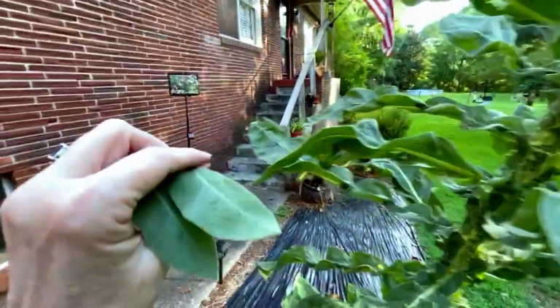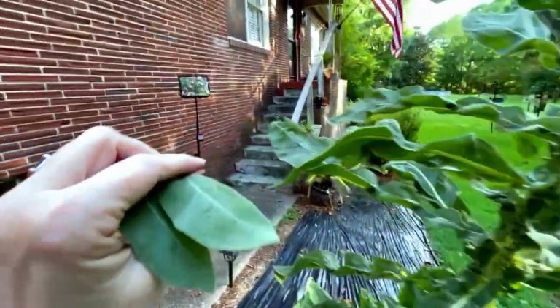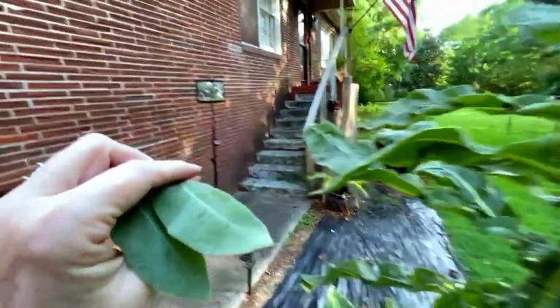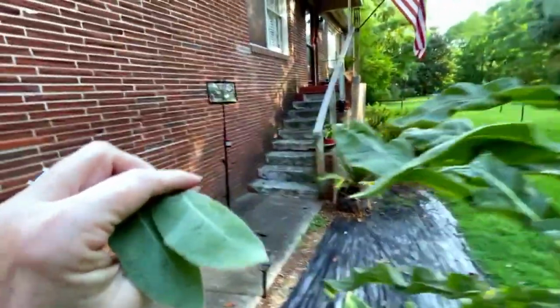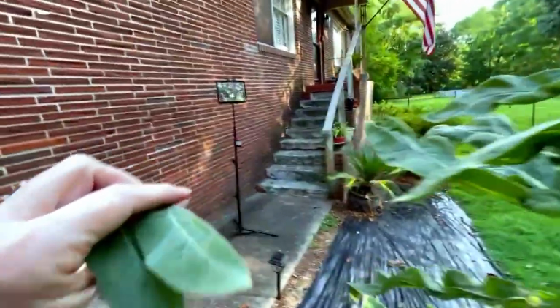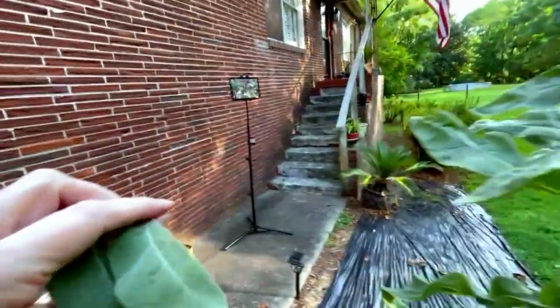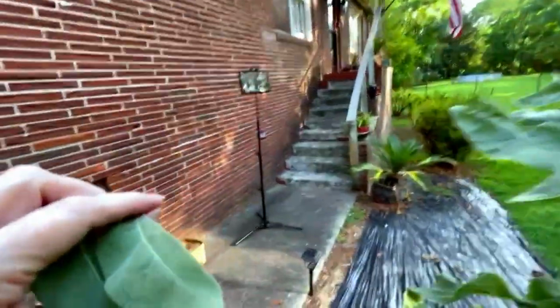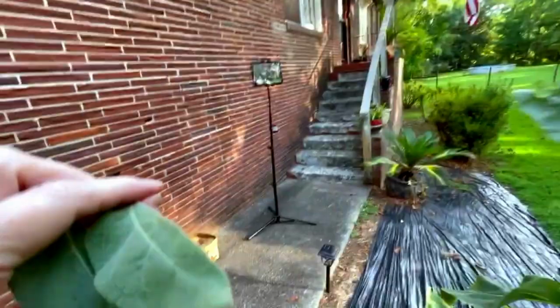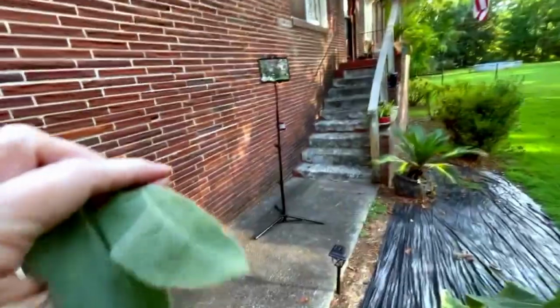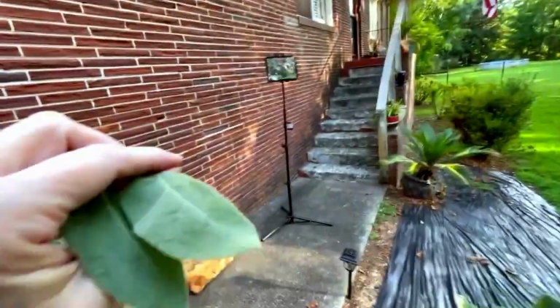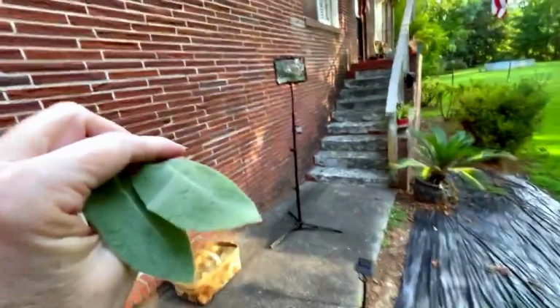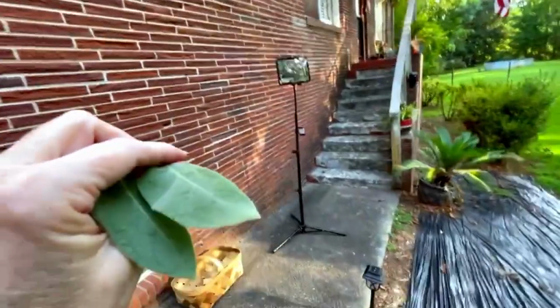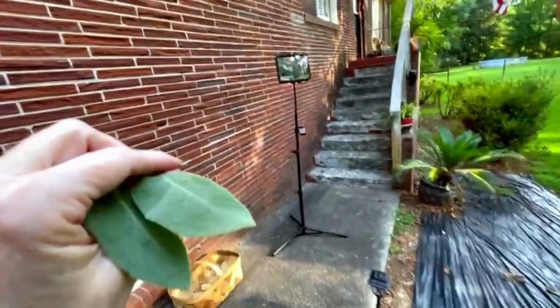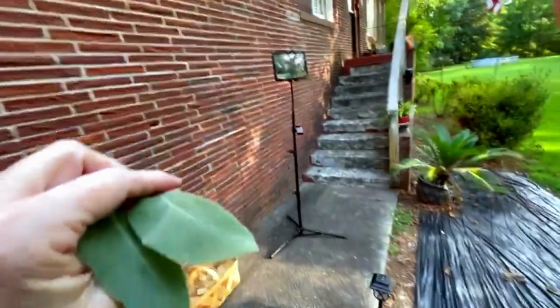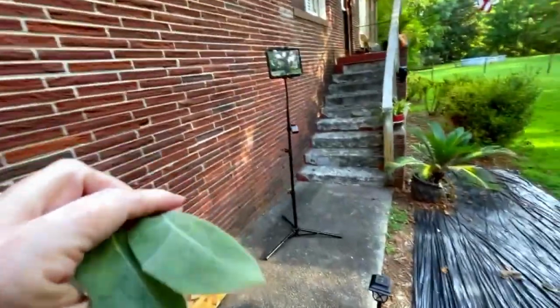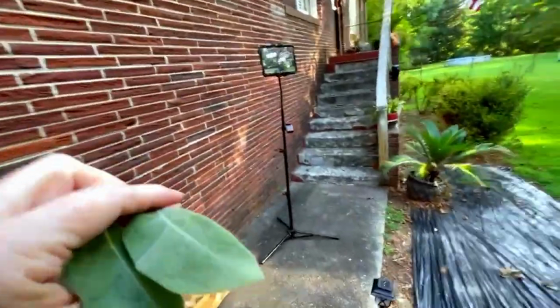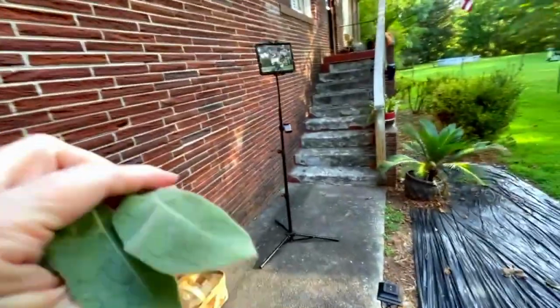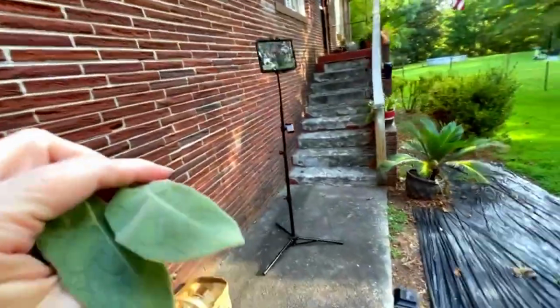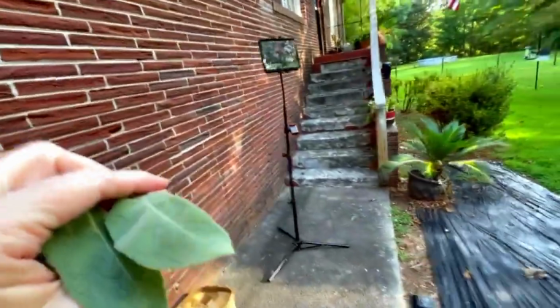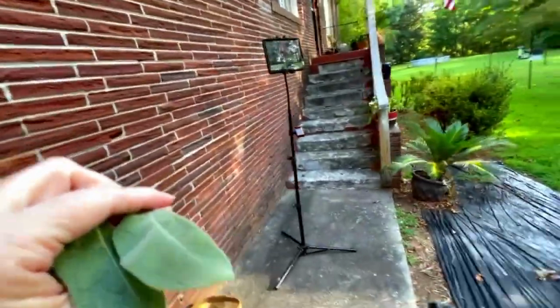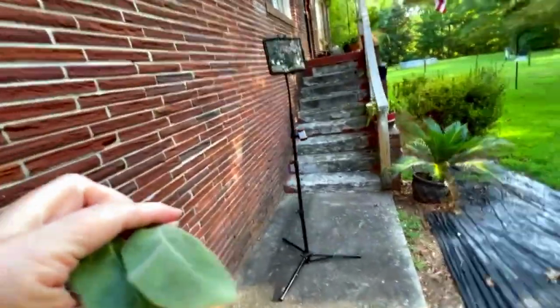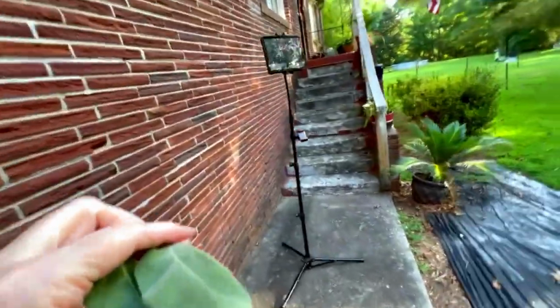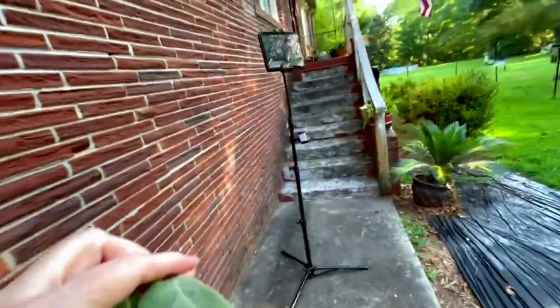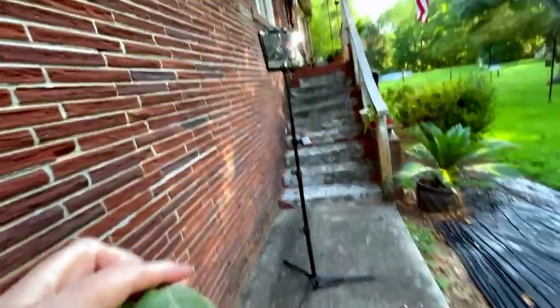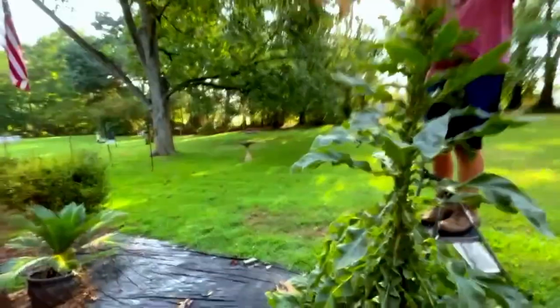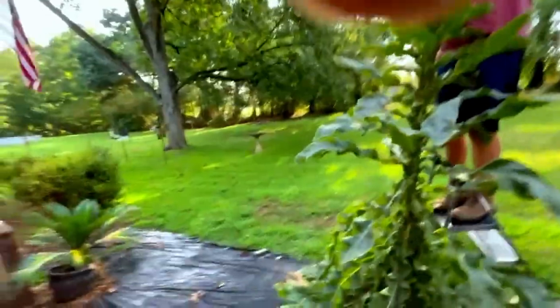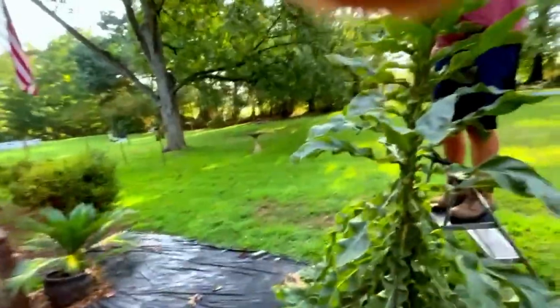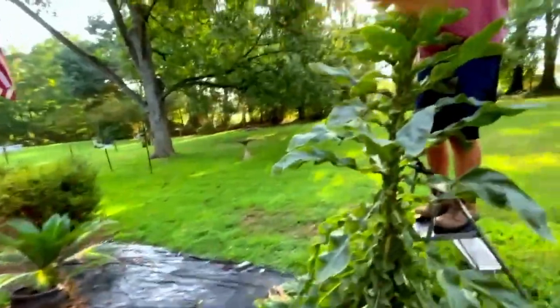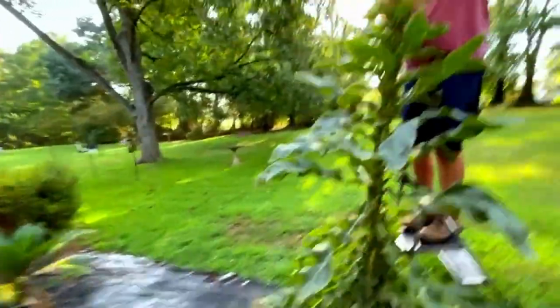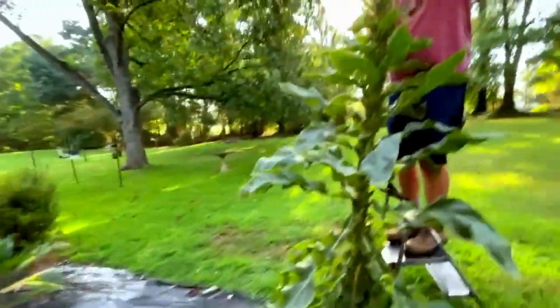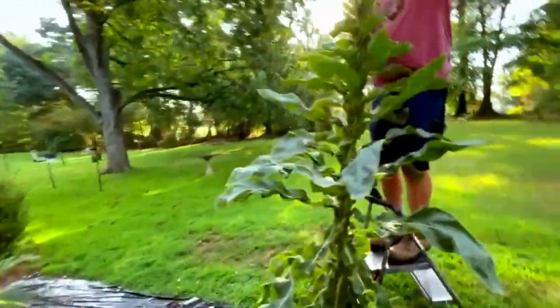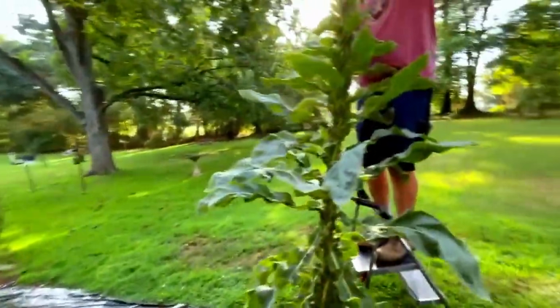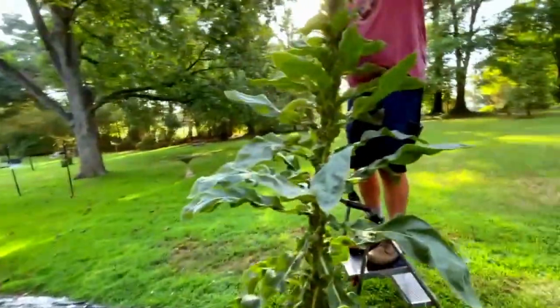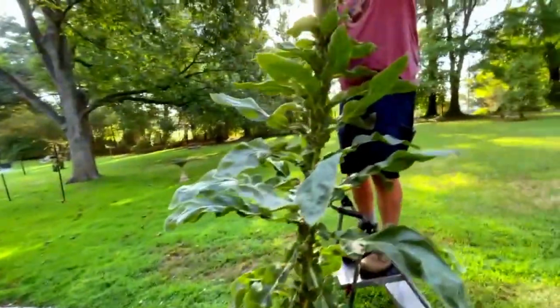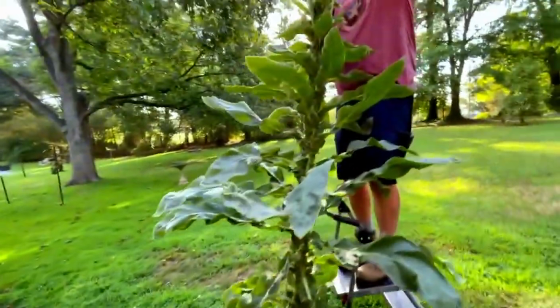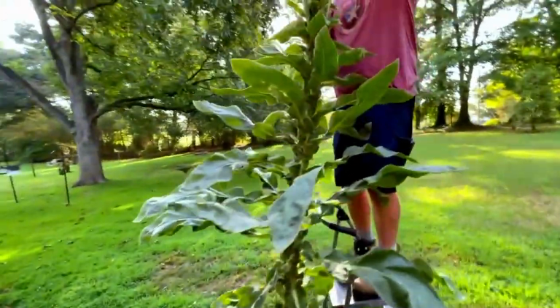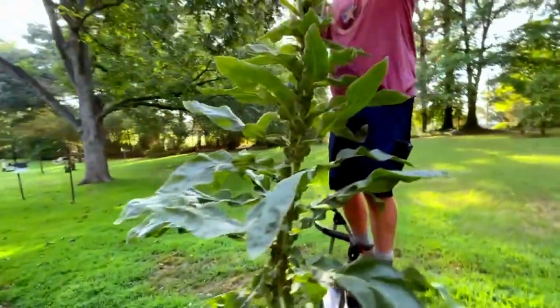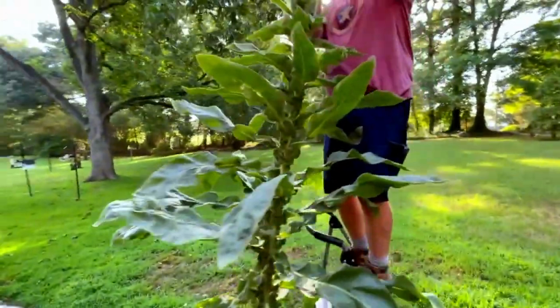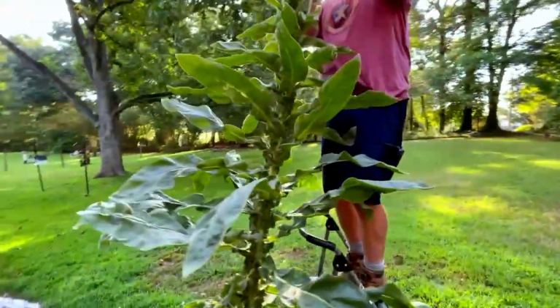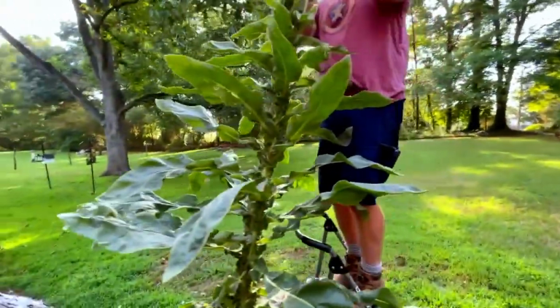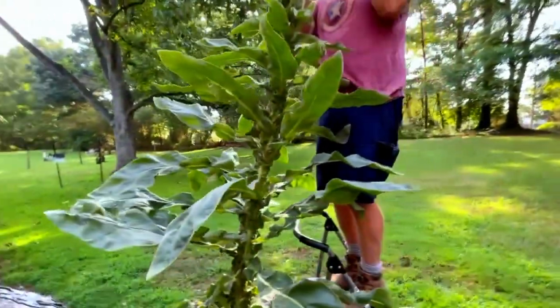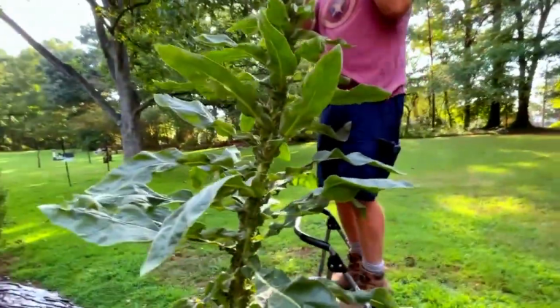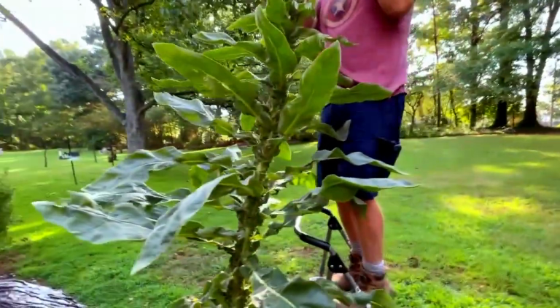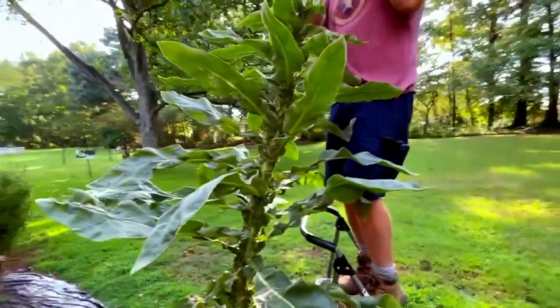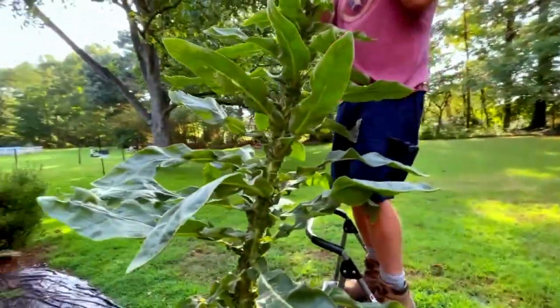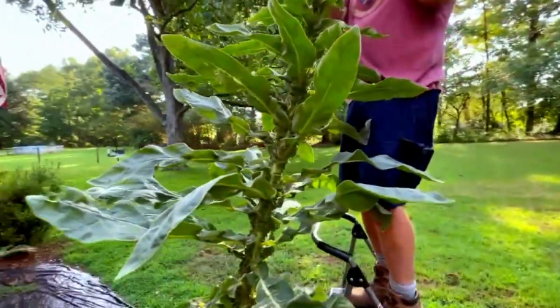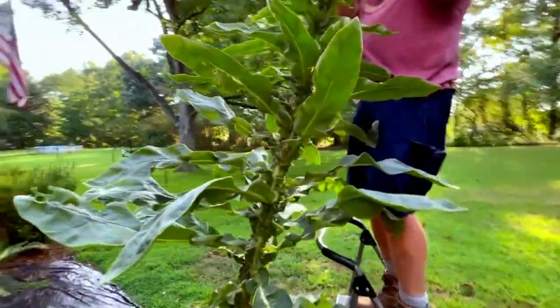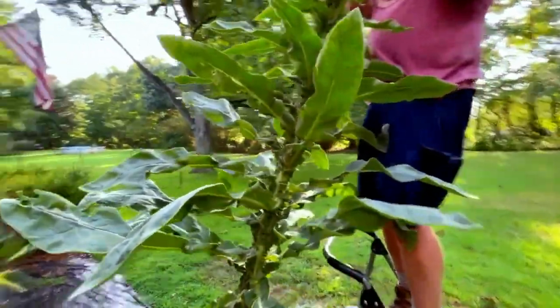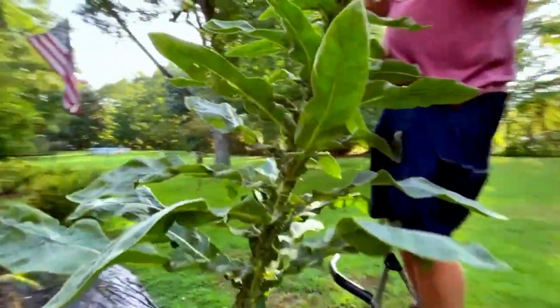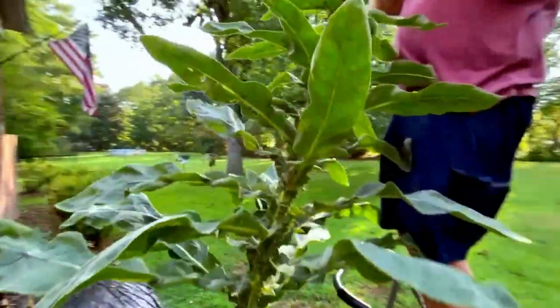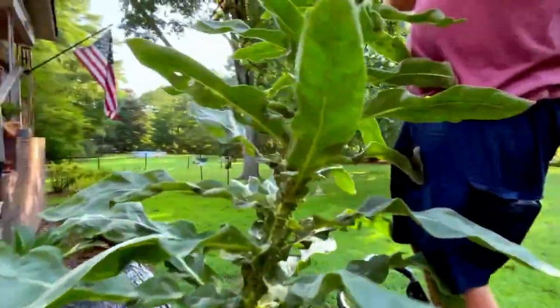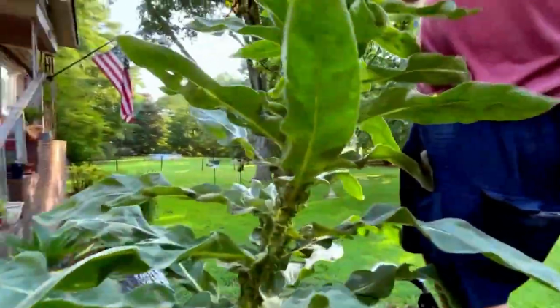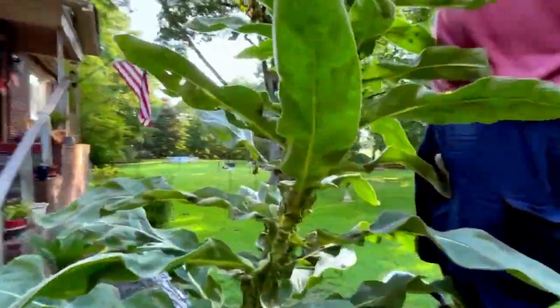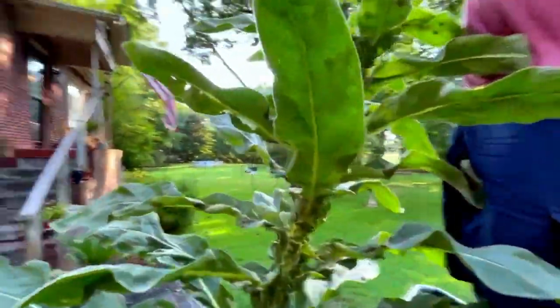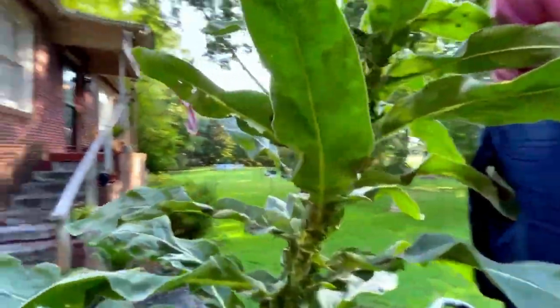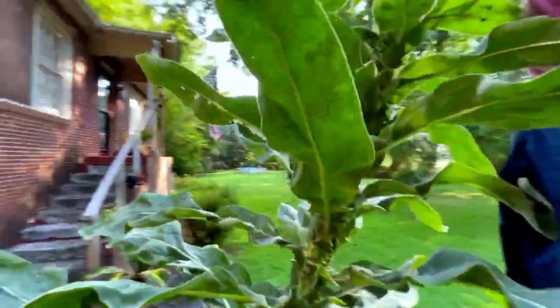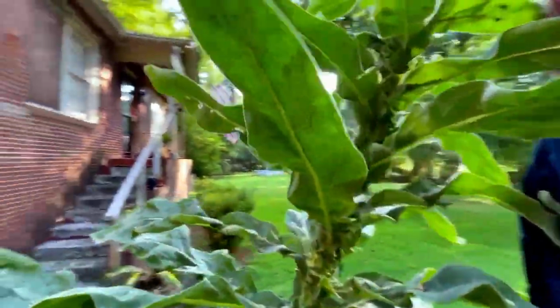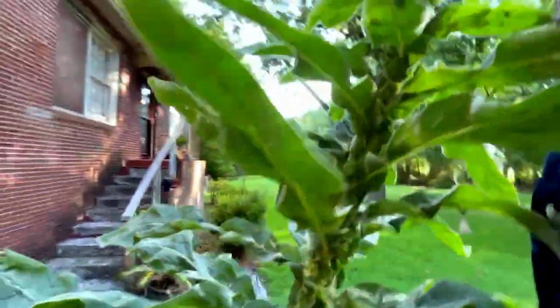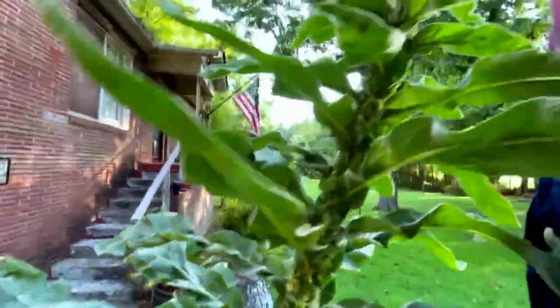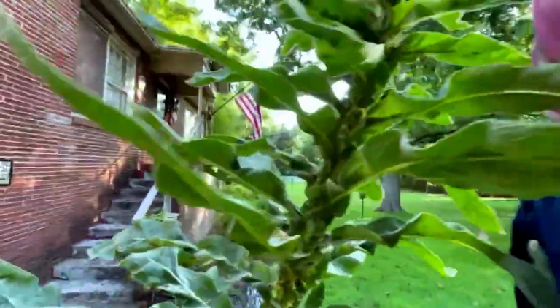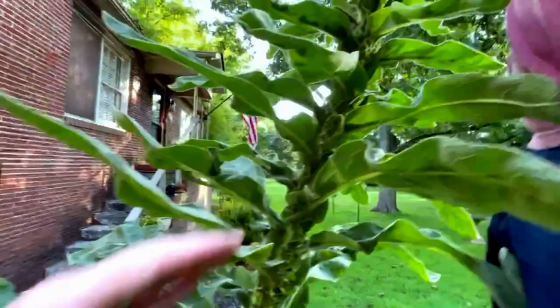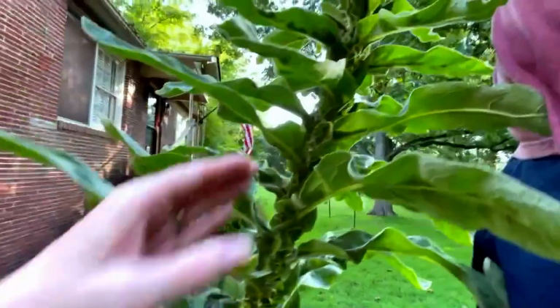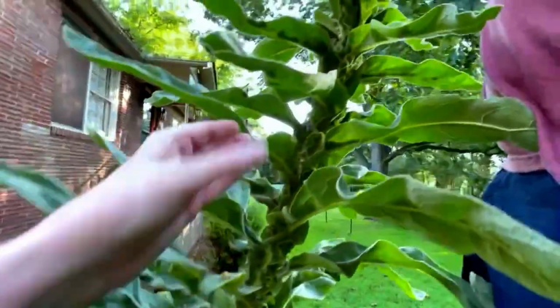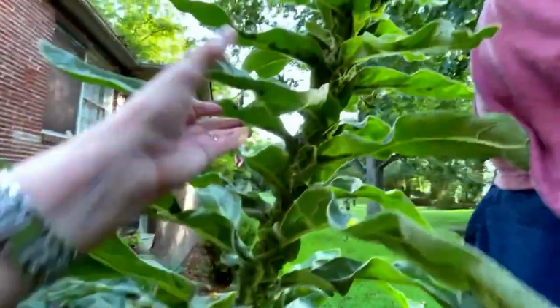I'm getting these baby leaves — I think they're still going to be really good. We can also harvest the roots in the first year, but that means pulling up the plant.